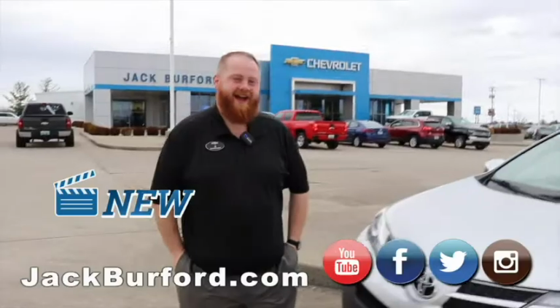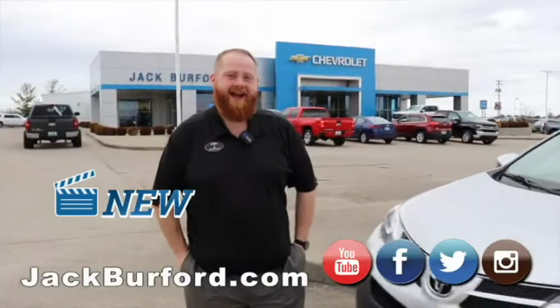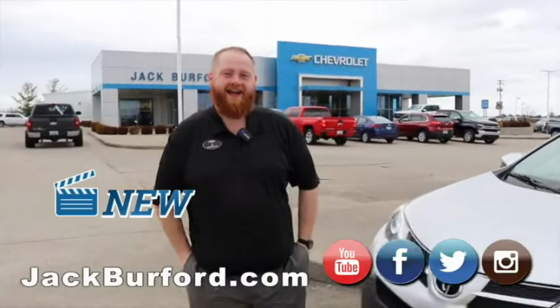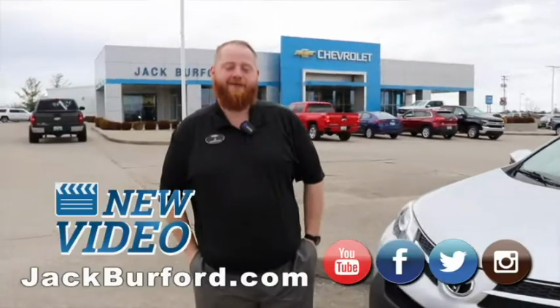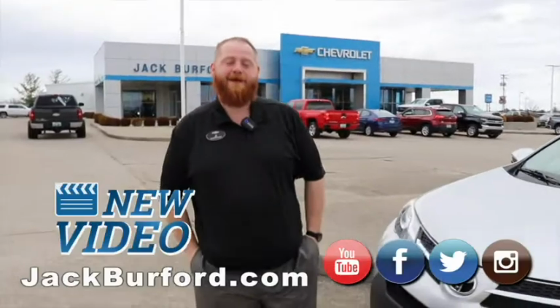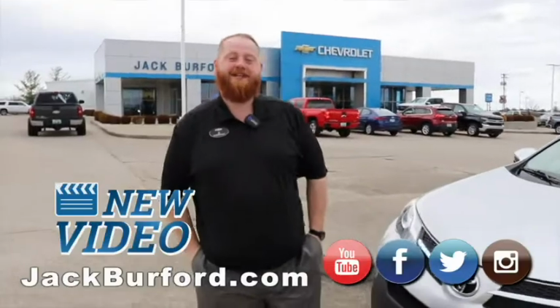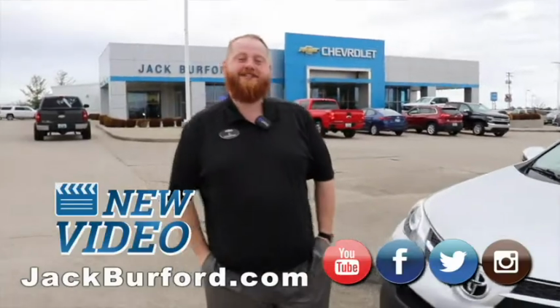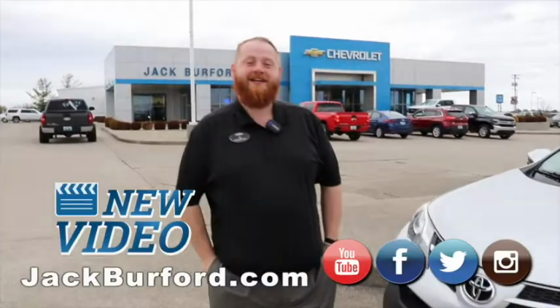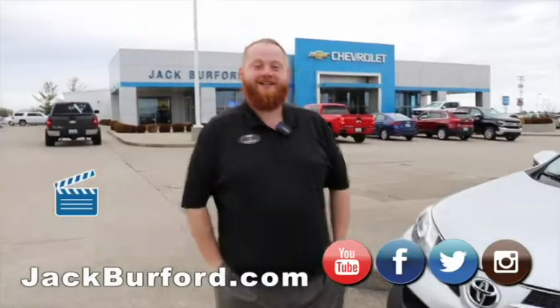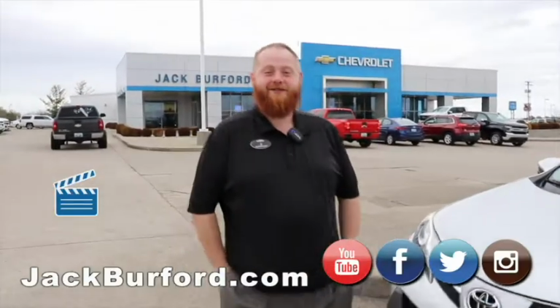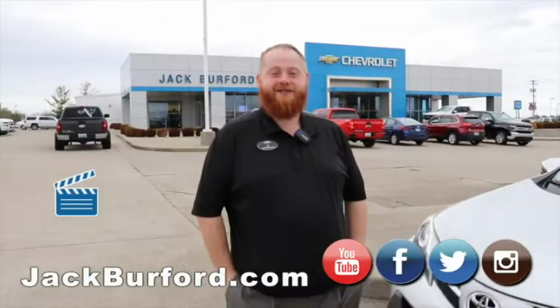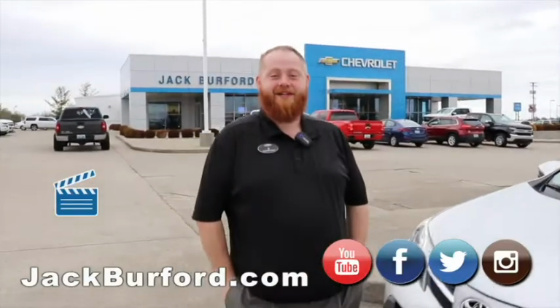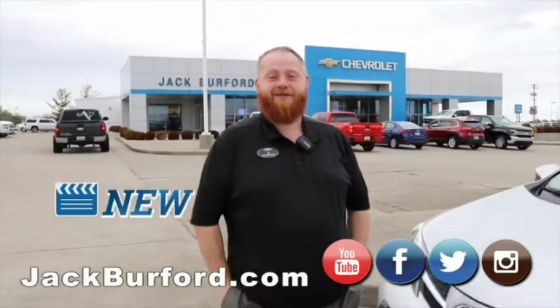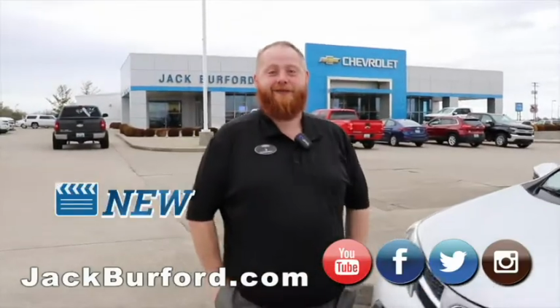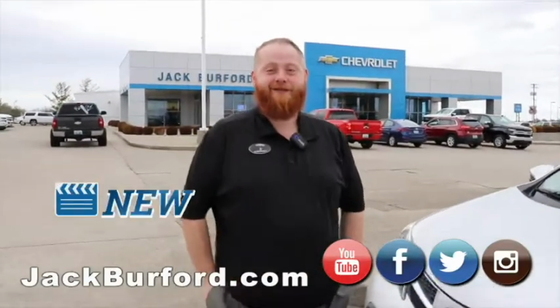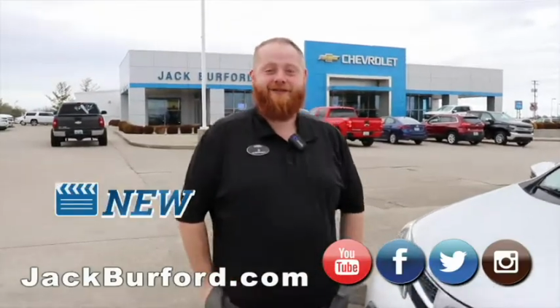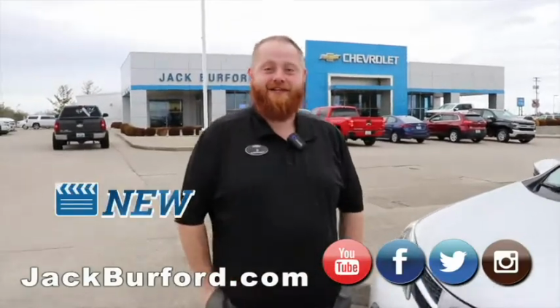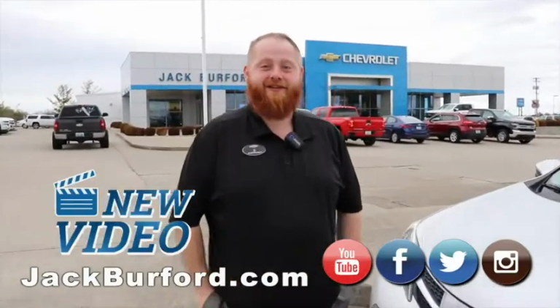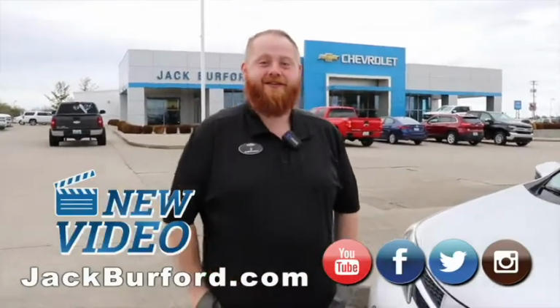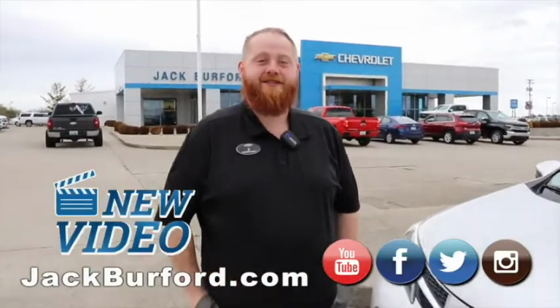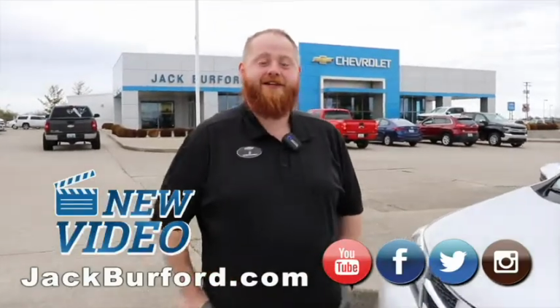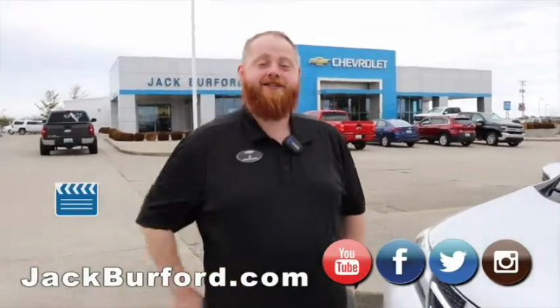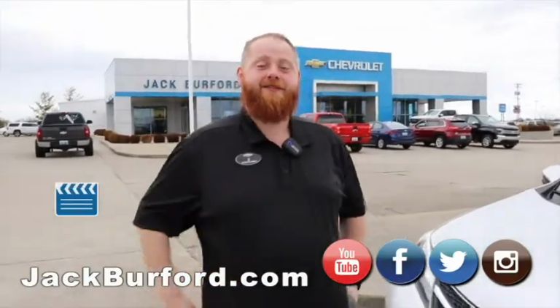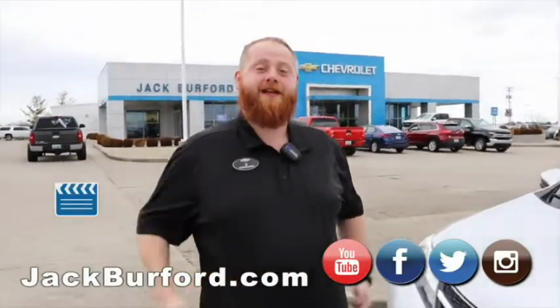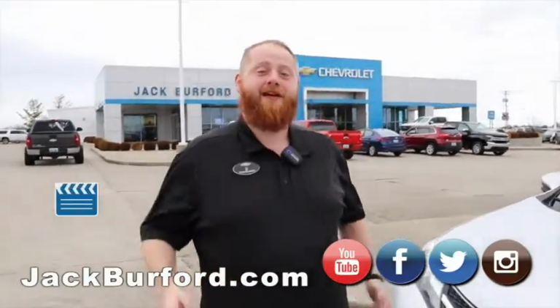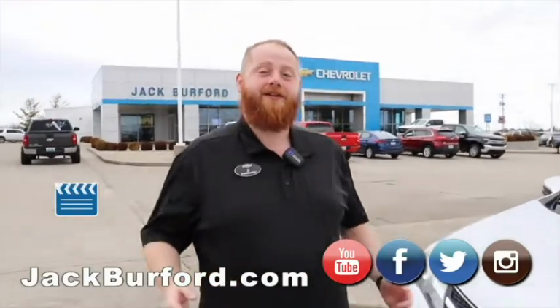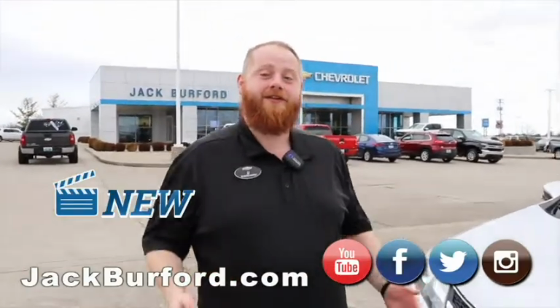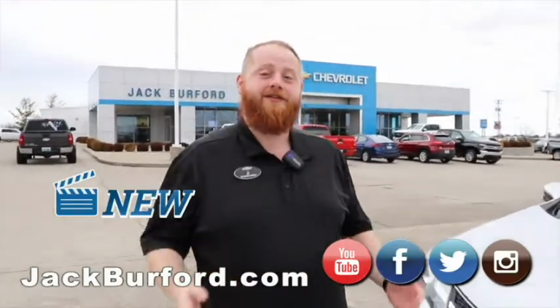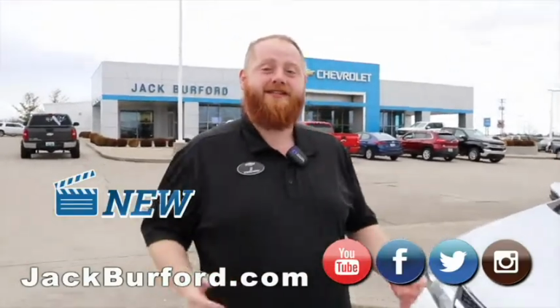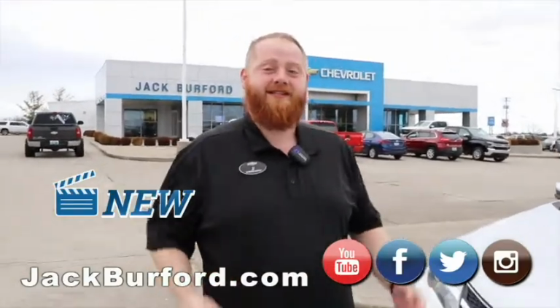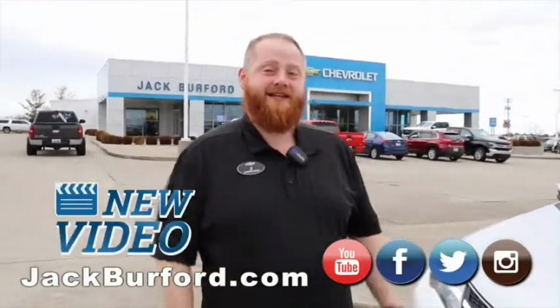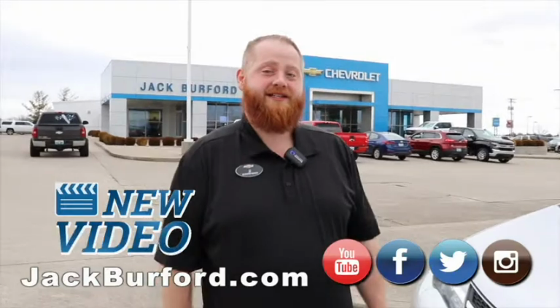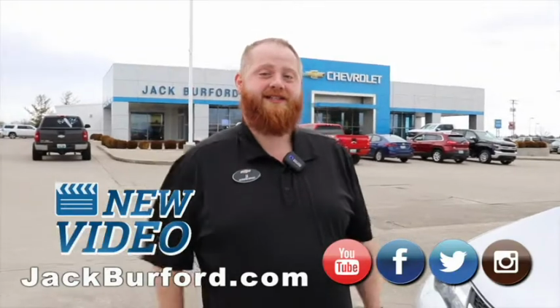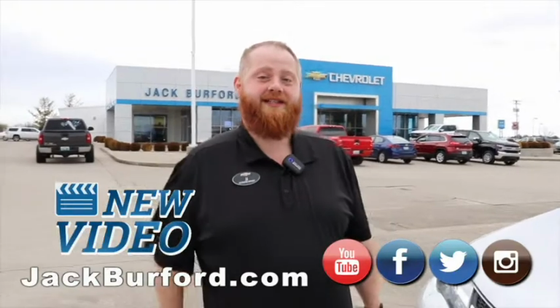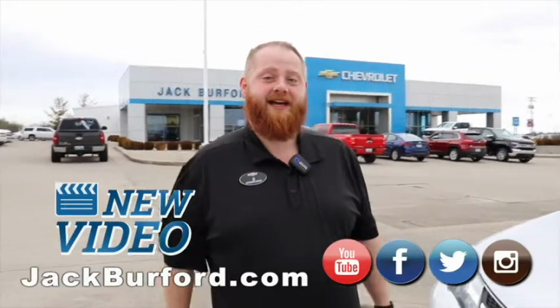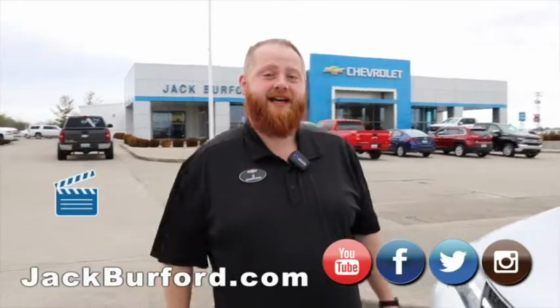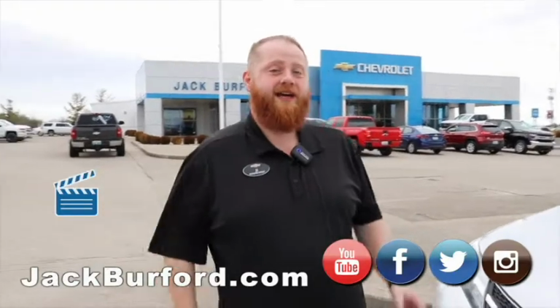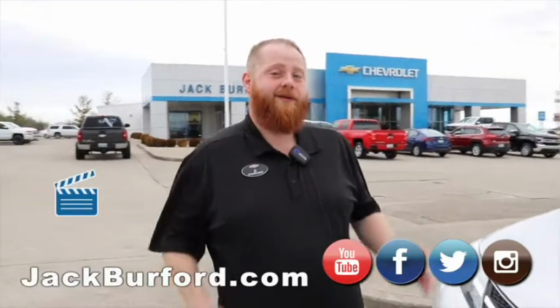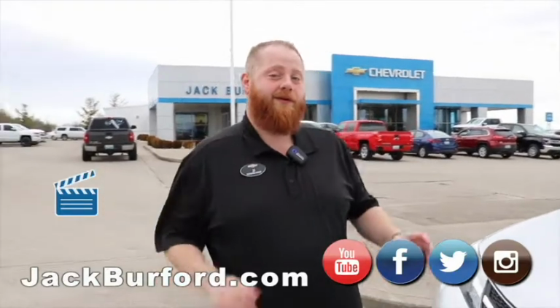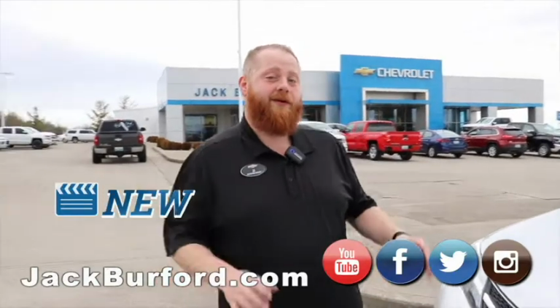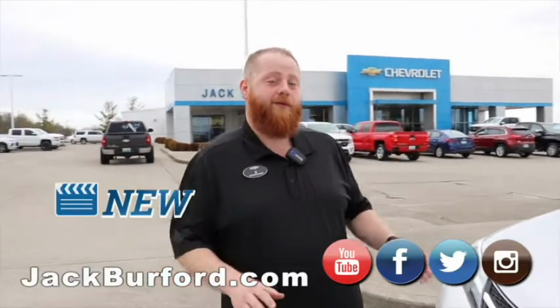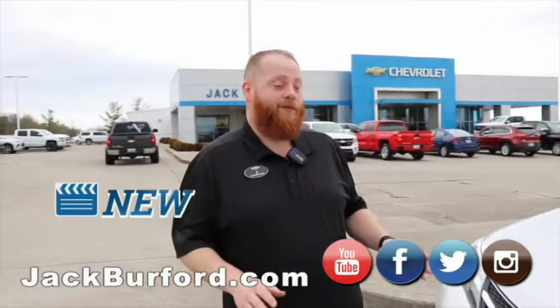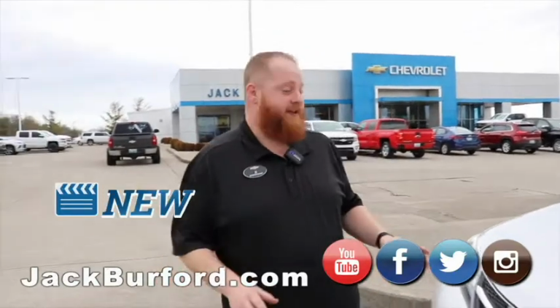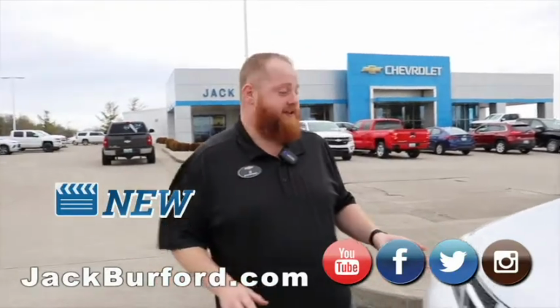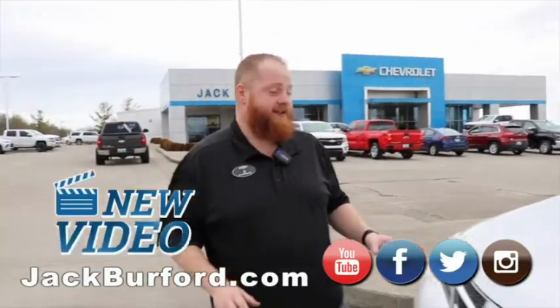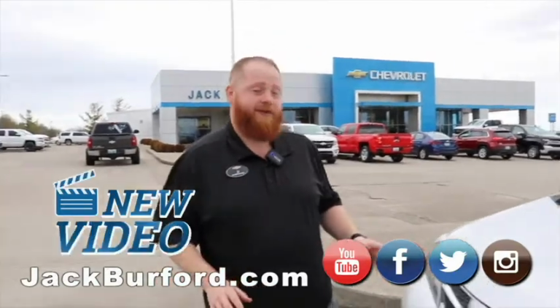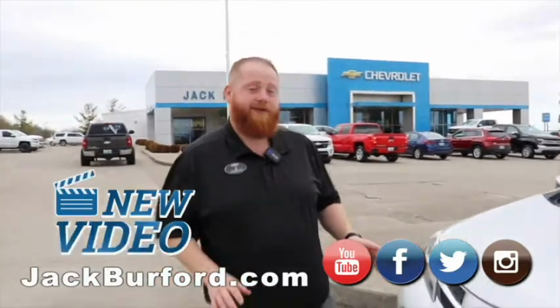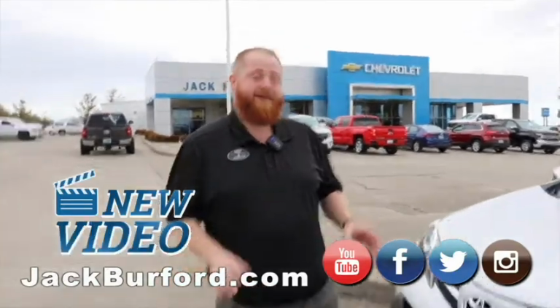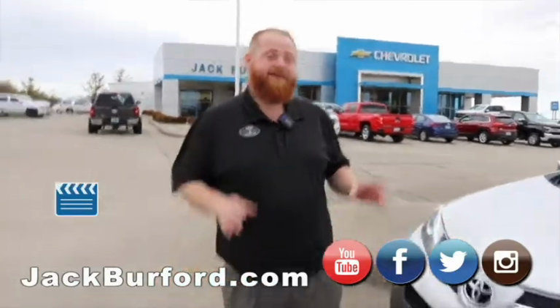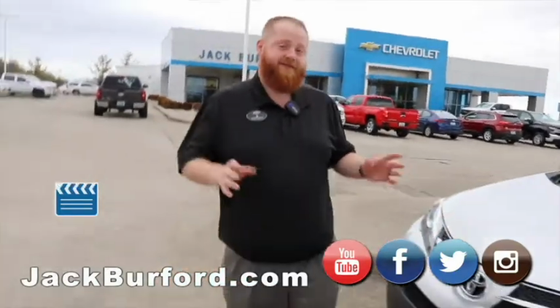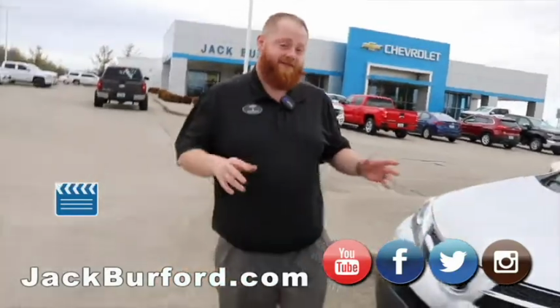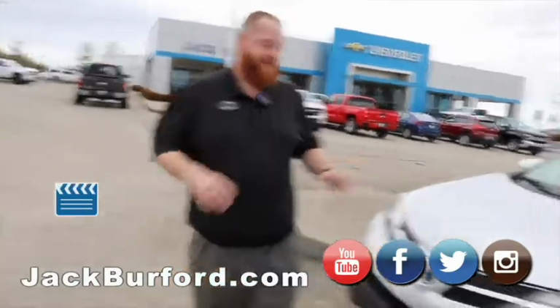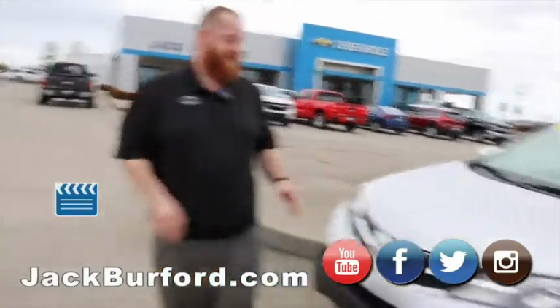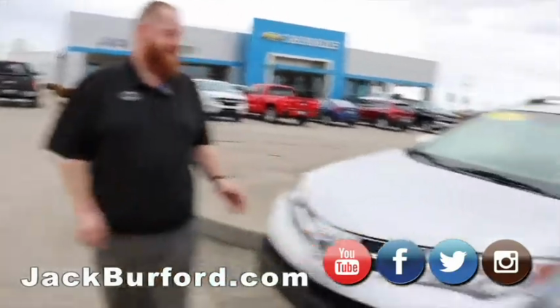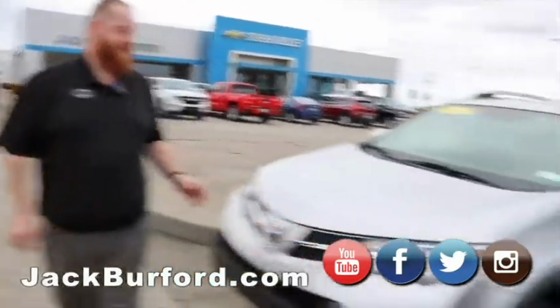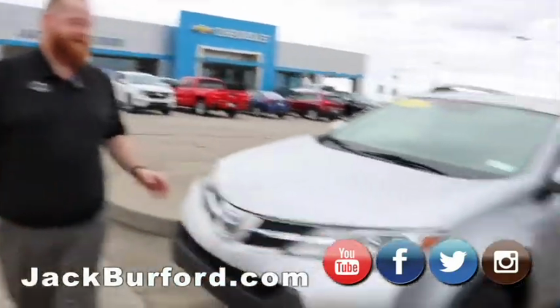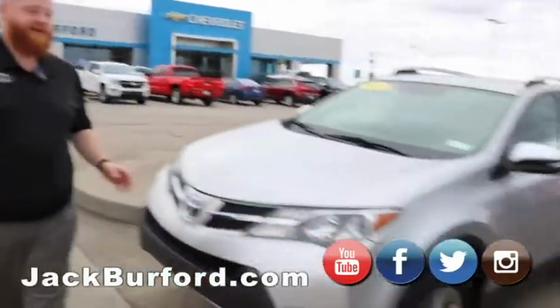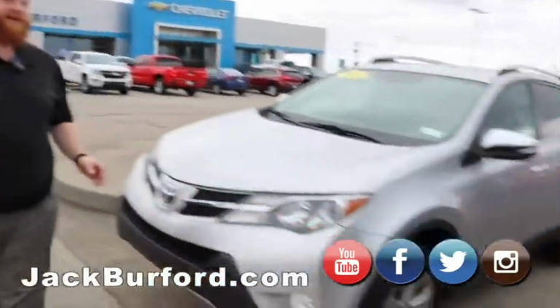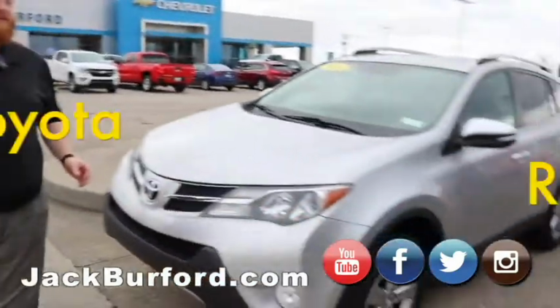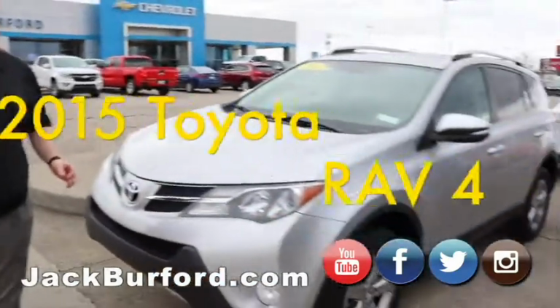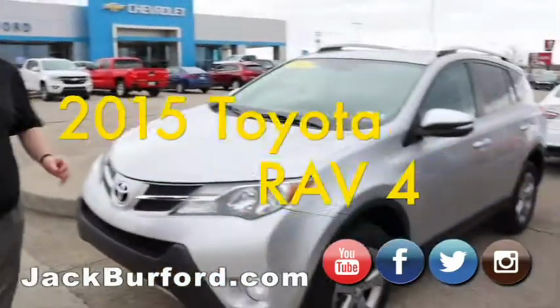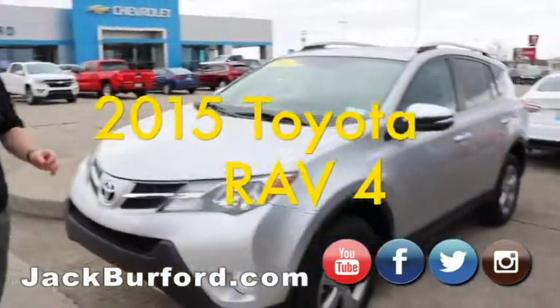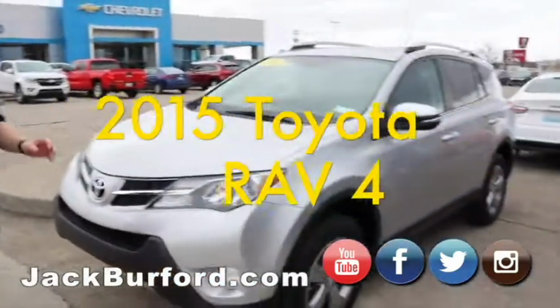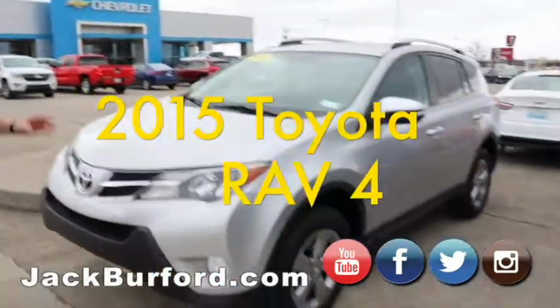Hey everybody, JJ with Jack Burford Chevrolet. I'm going to talk to you about our used selection today. We're going to run through it quick so you all can check it out.